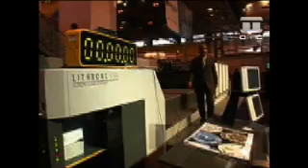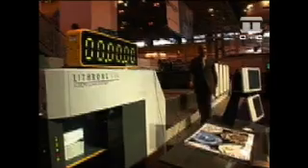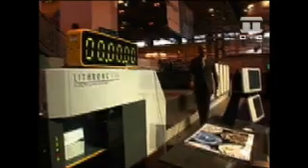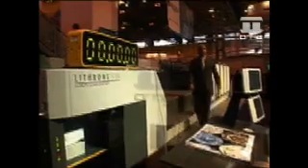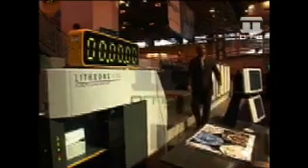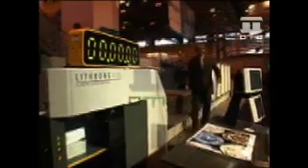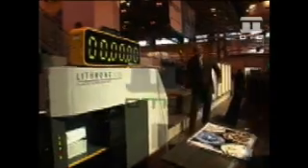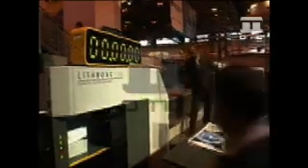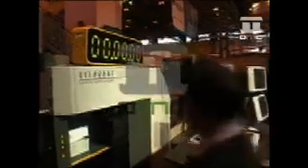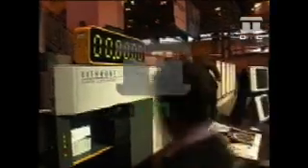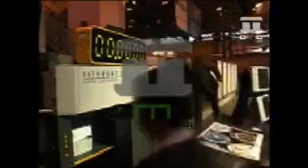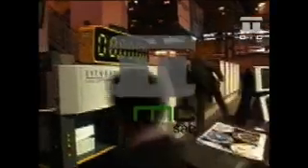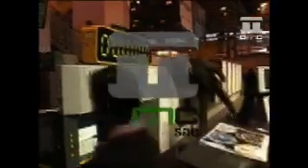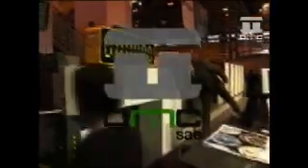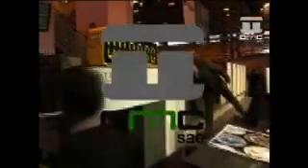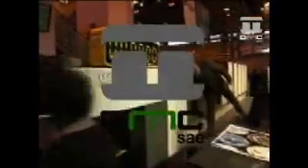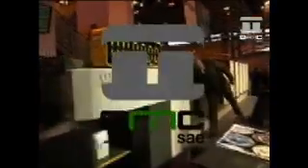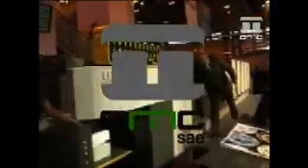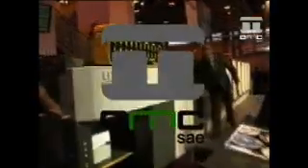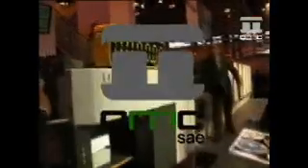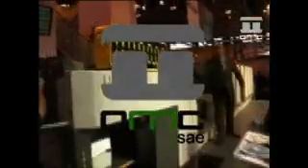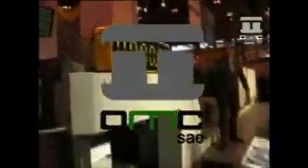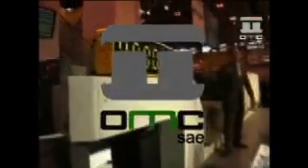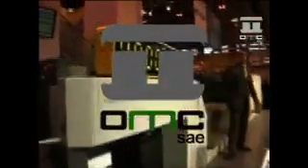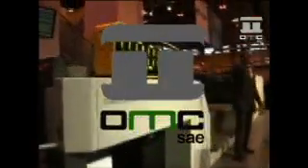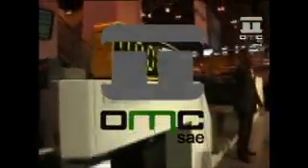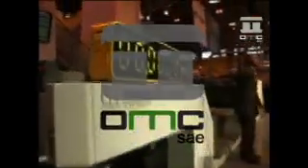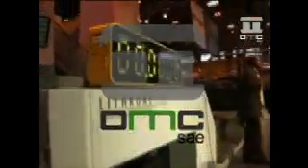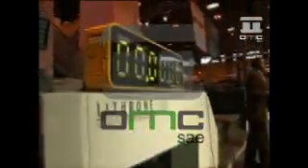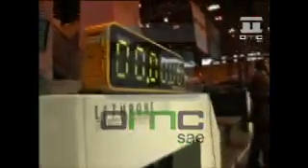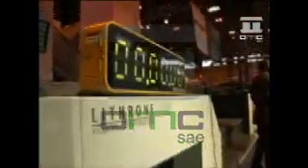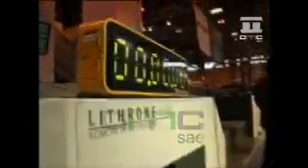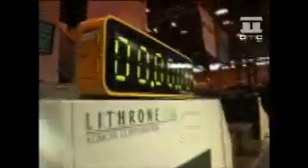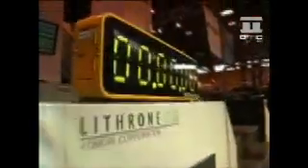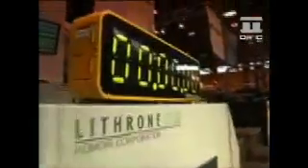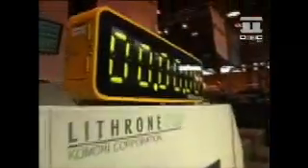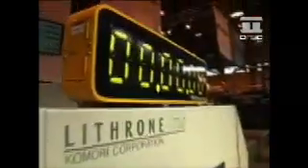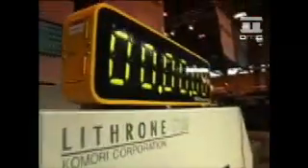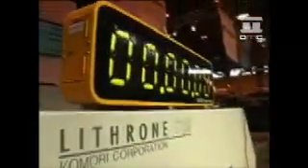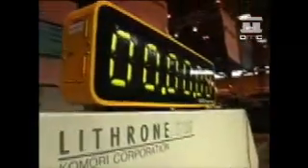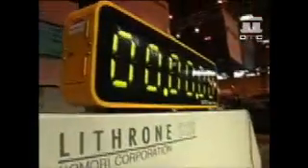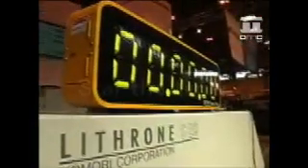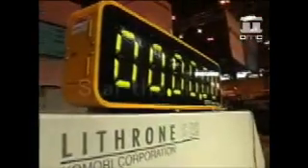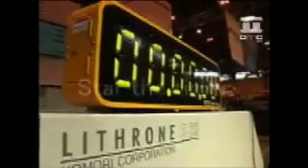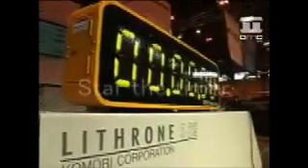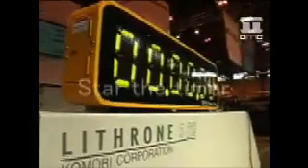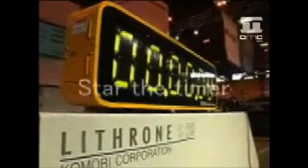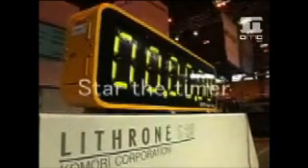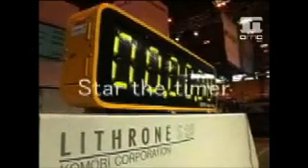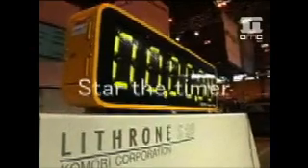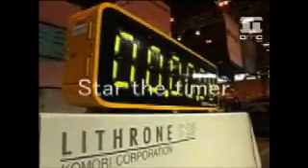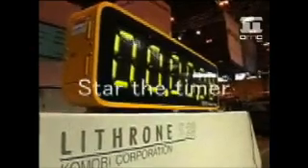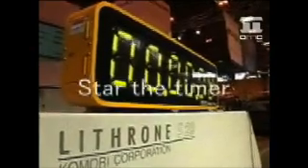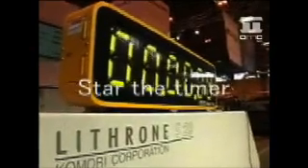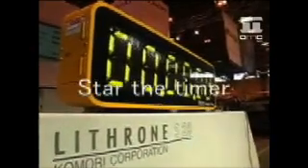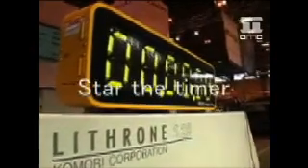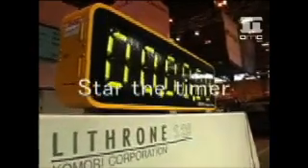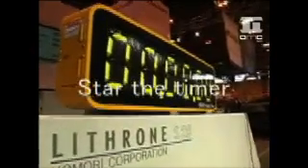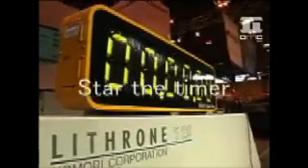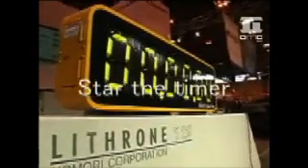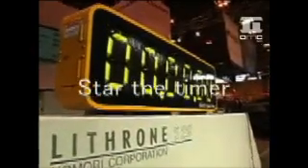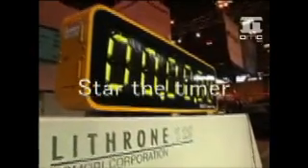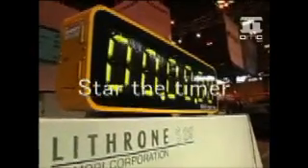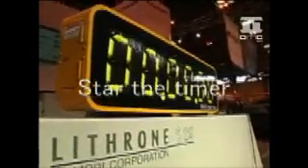Okay, I'm ready too. This is our timer. Ready, steady, go.